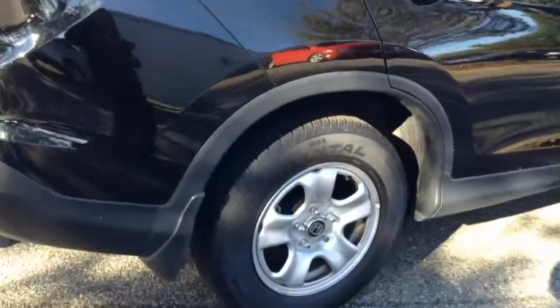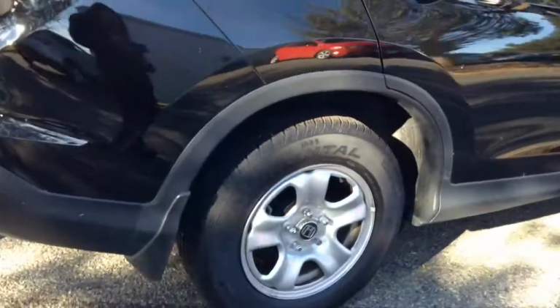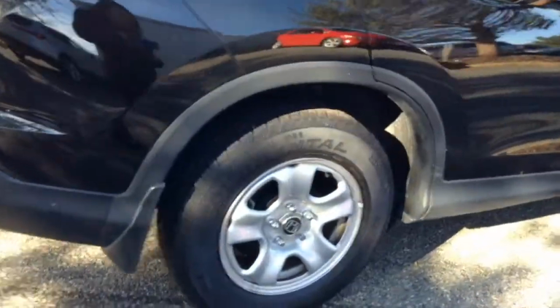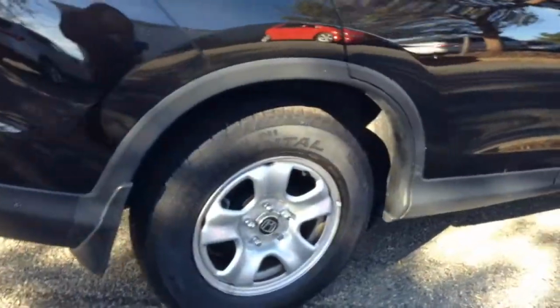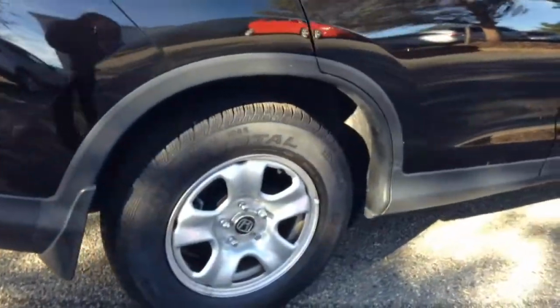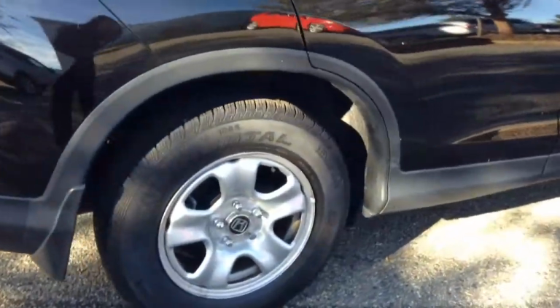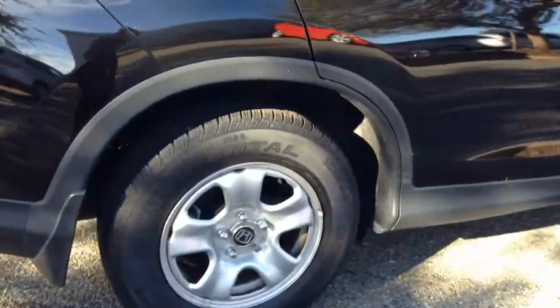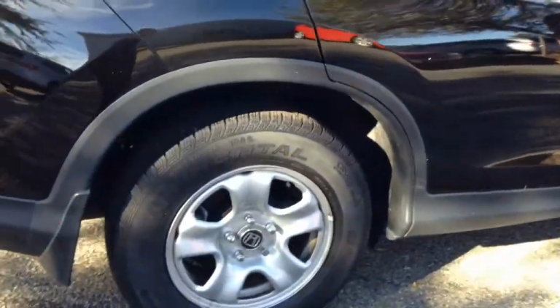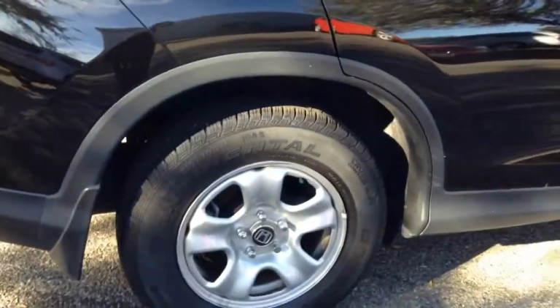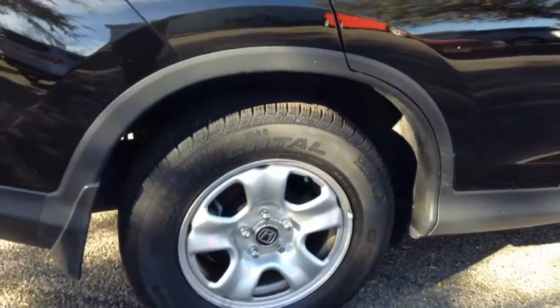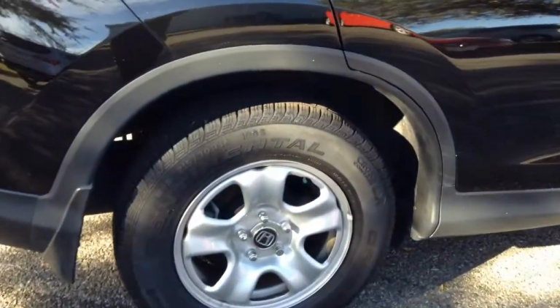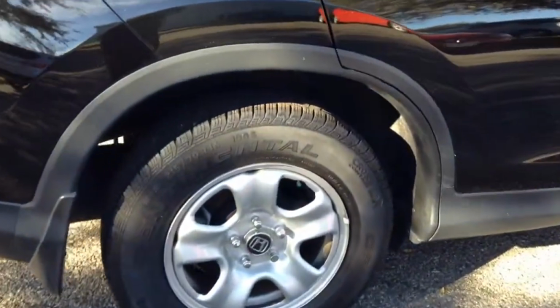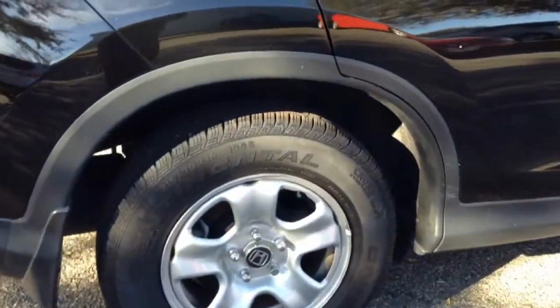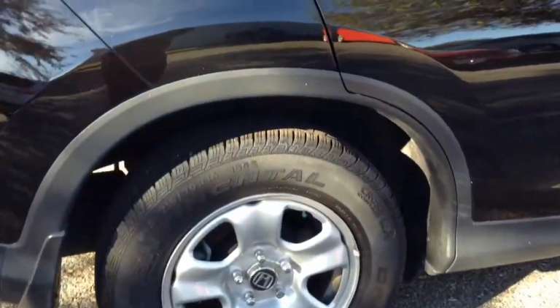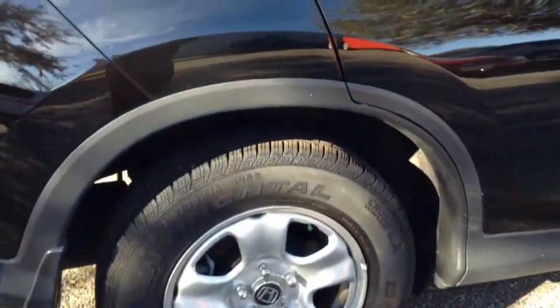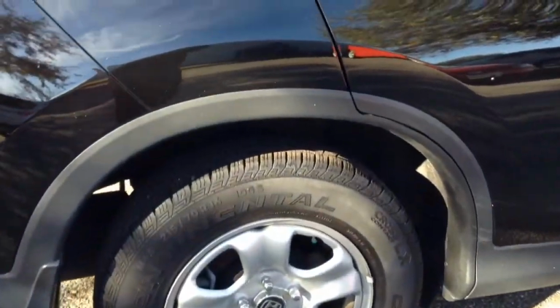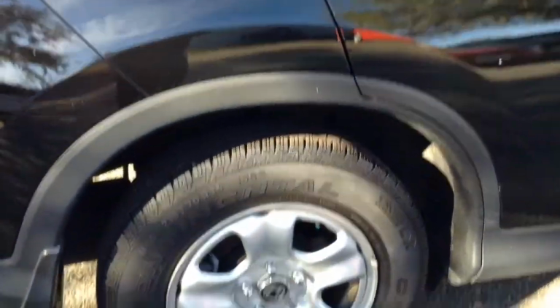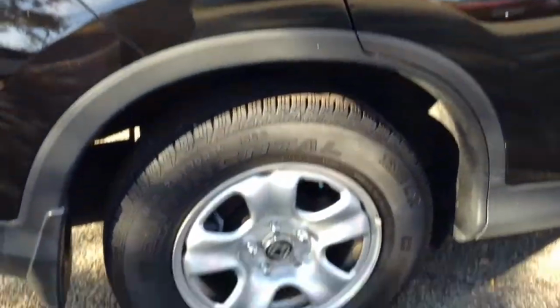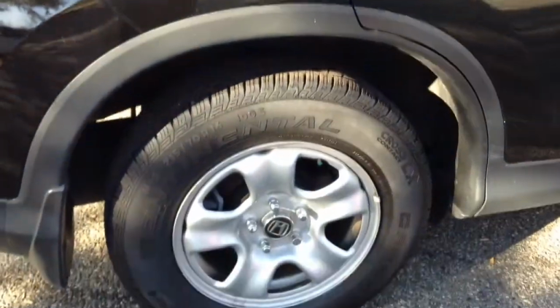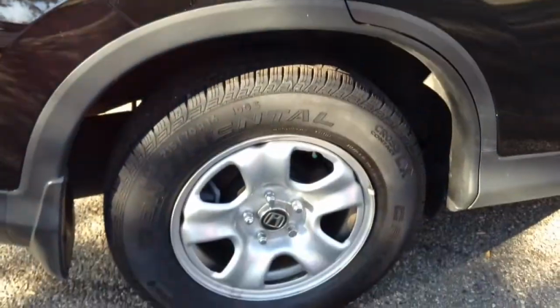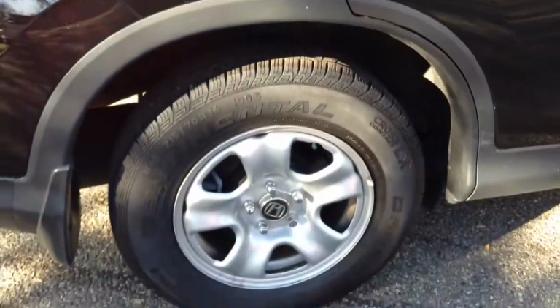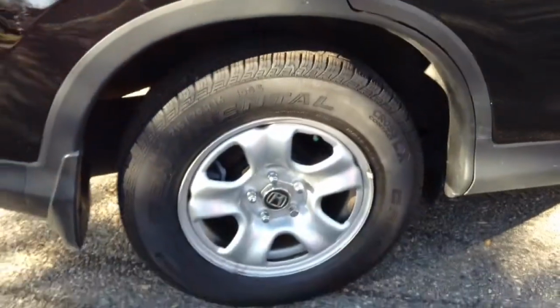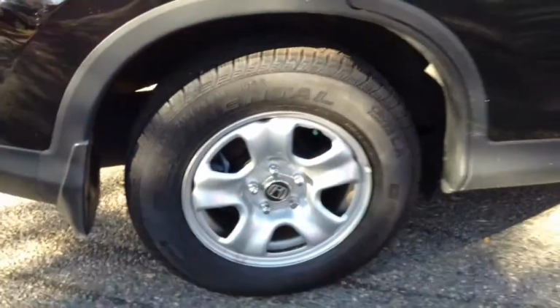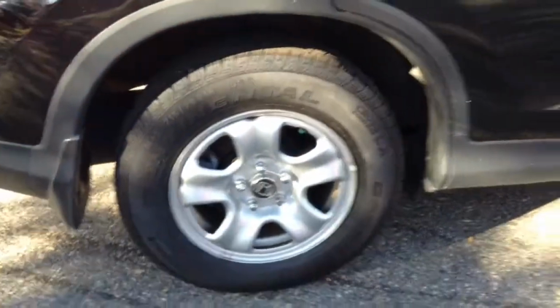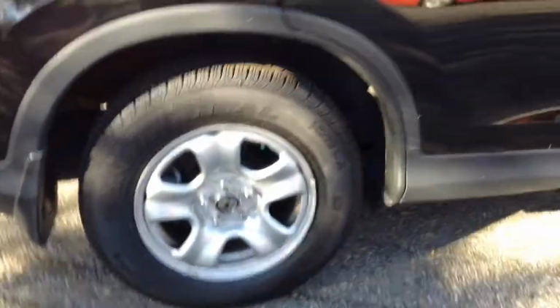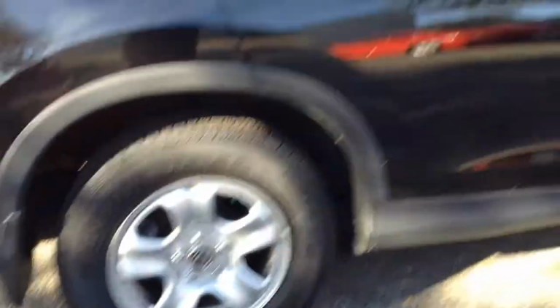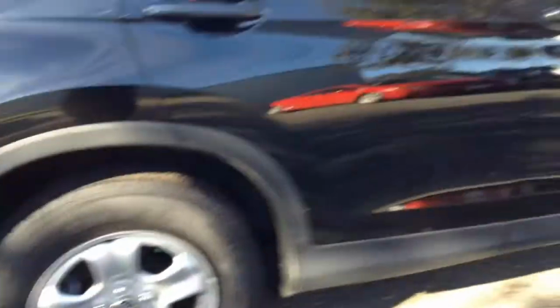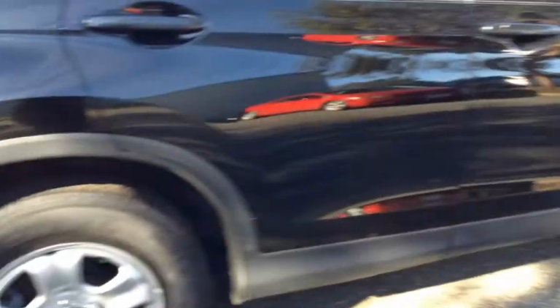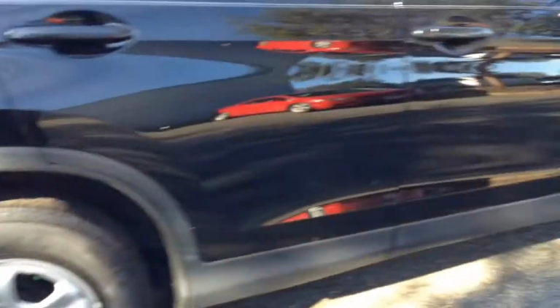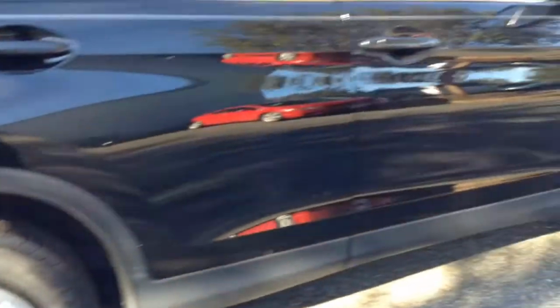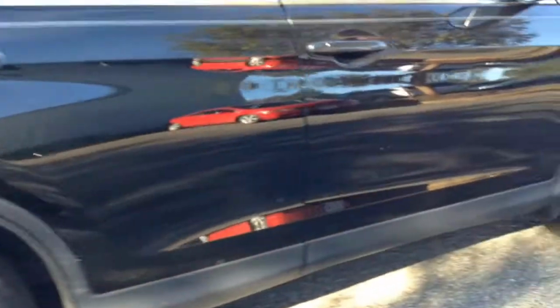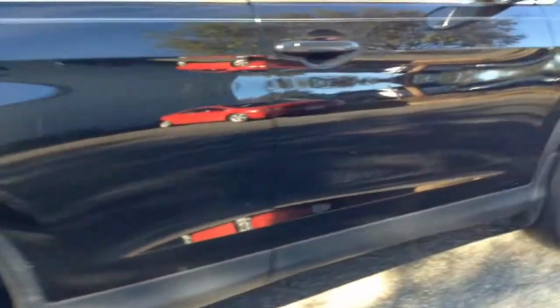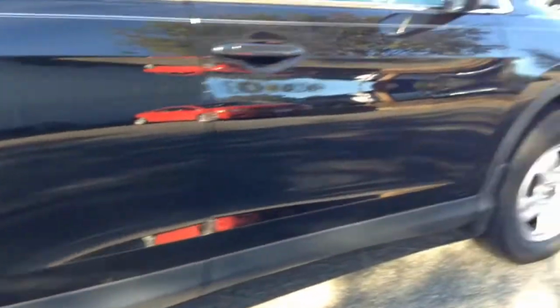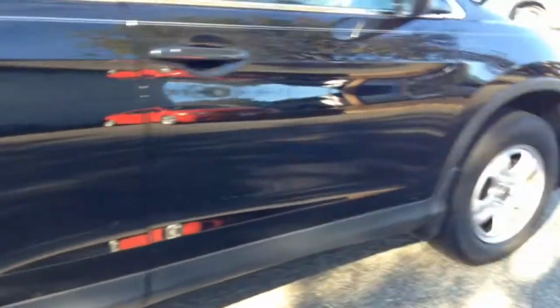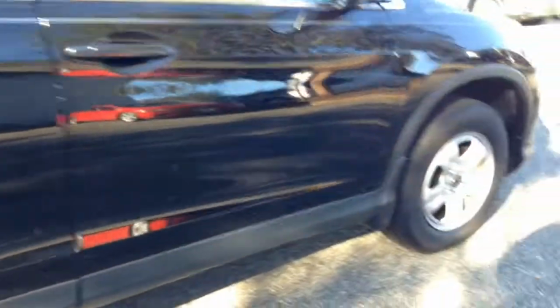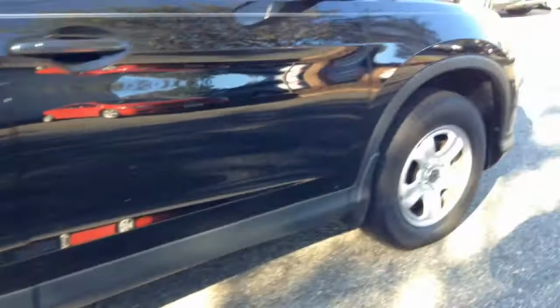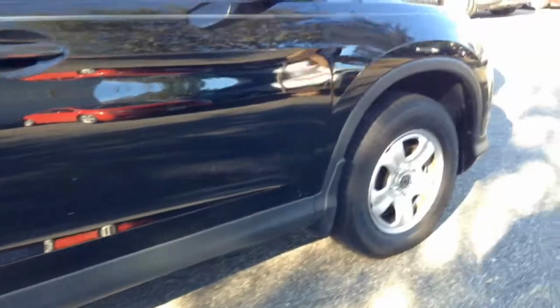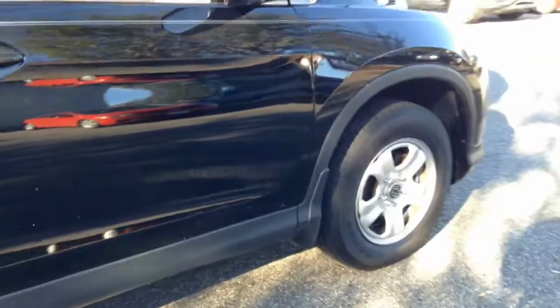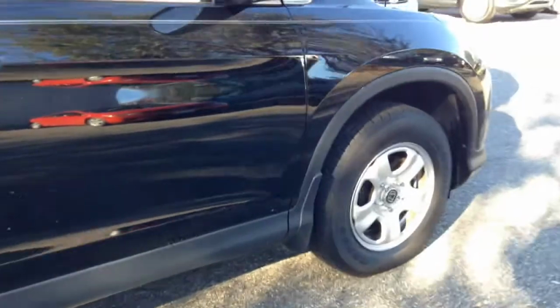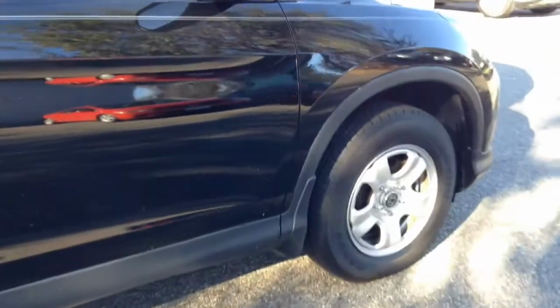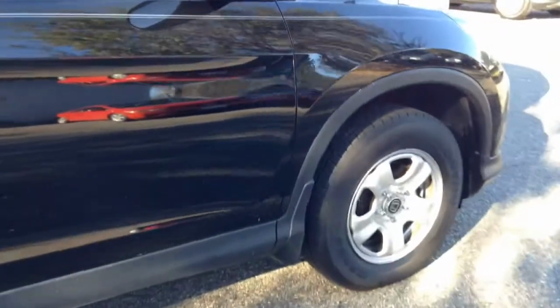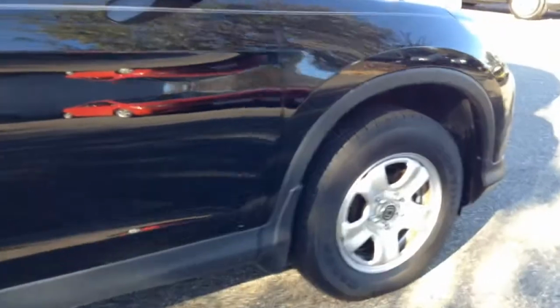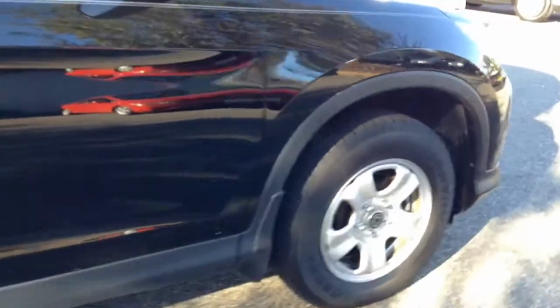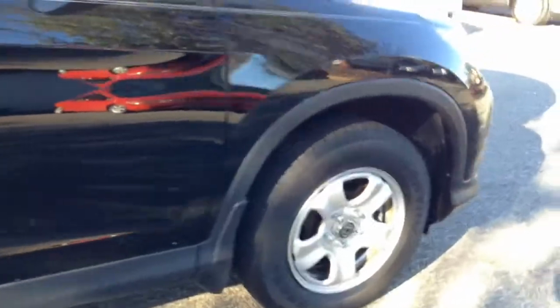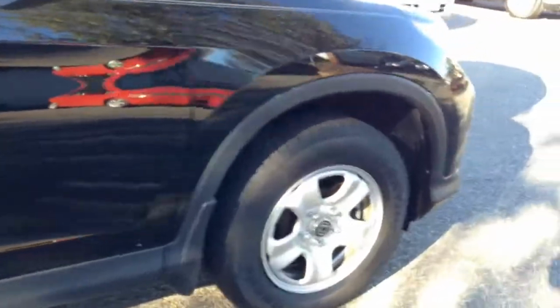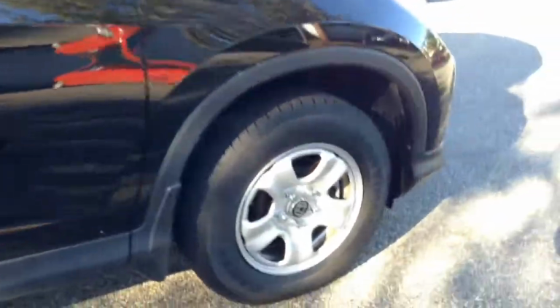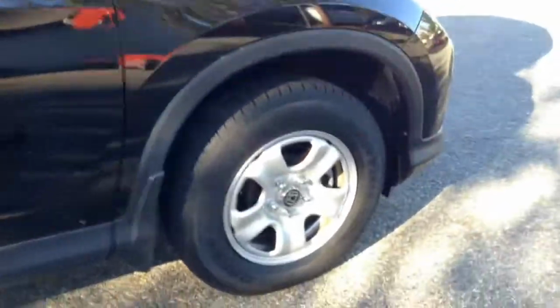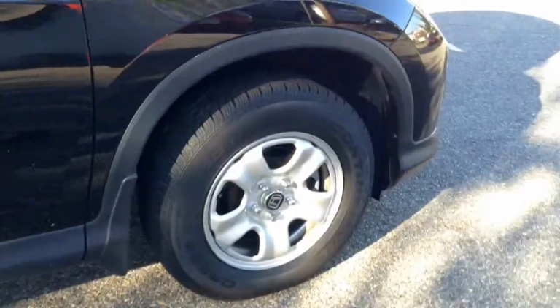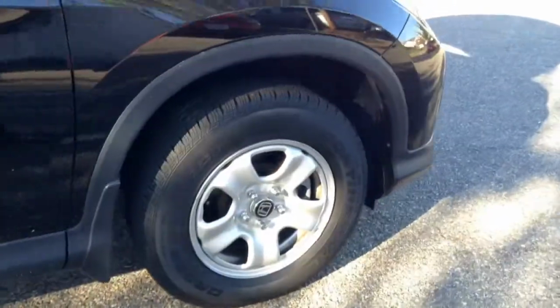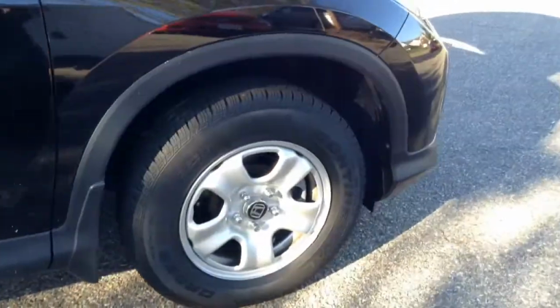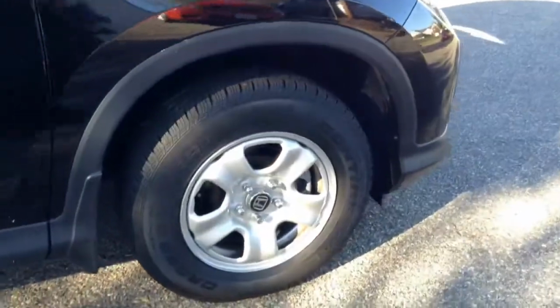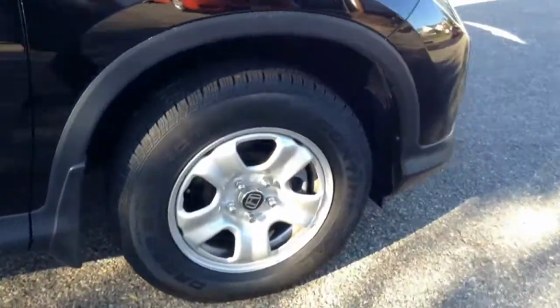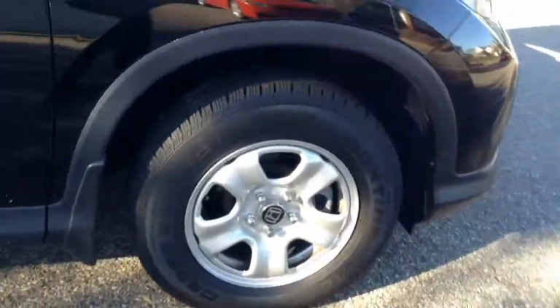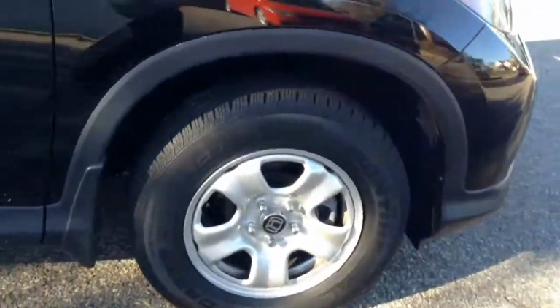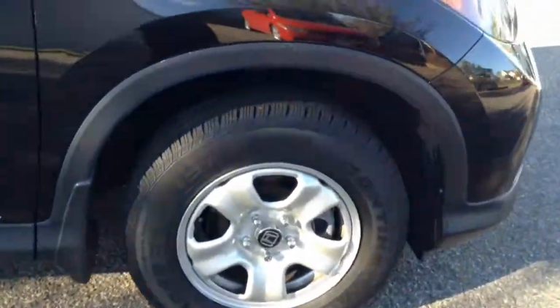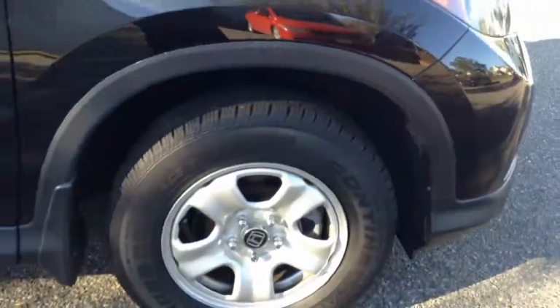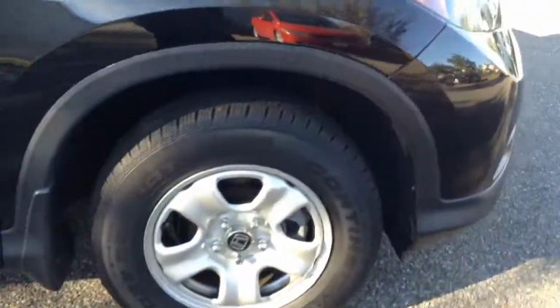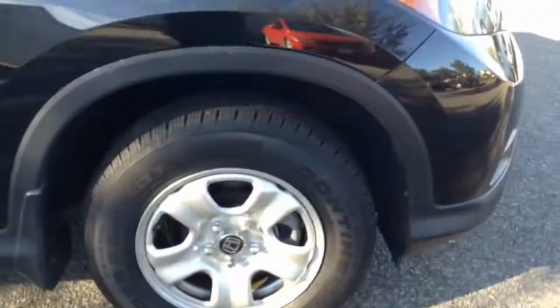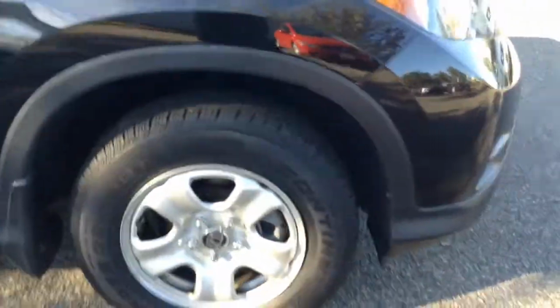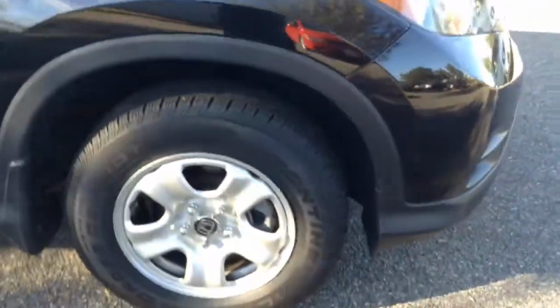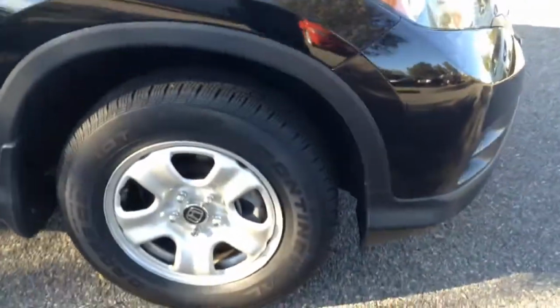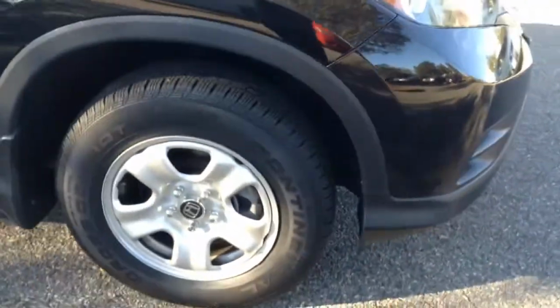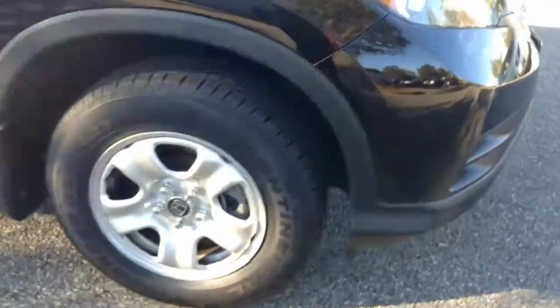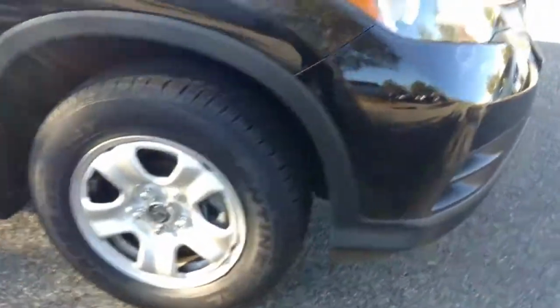There's a good amount of tread left on the tires. You'll get nice steel wheels as well with the Honda emblem center caps.